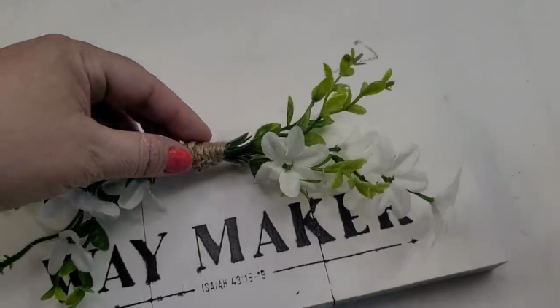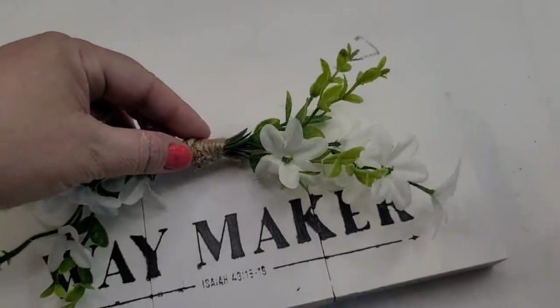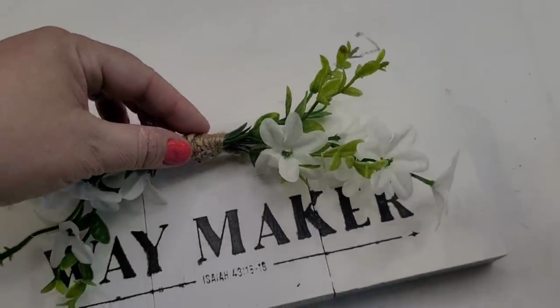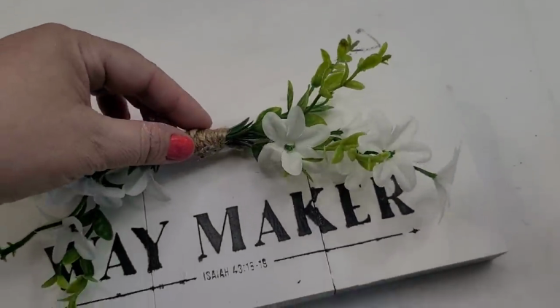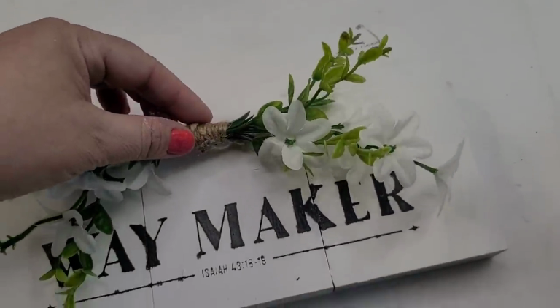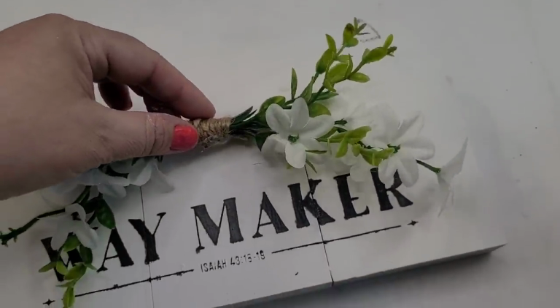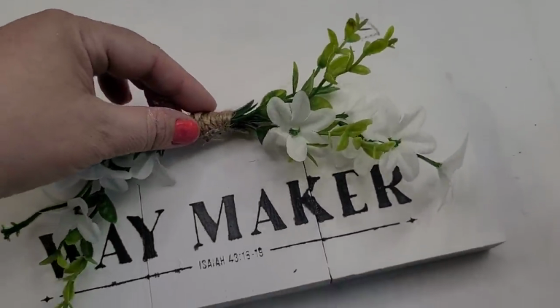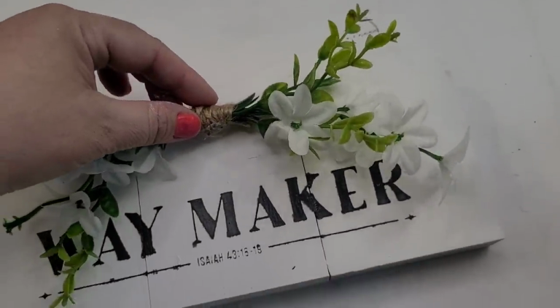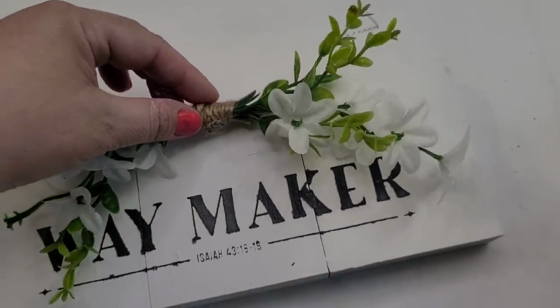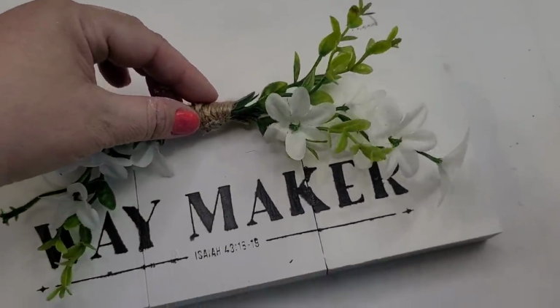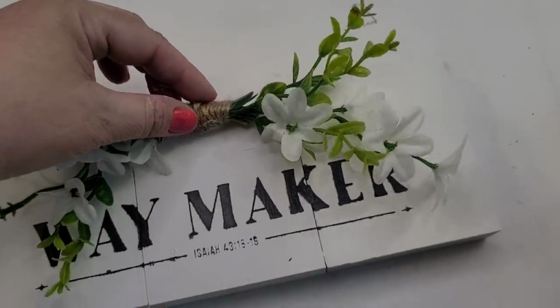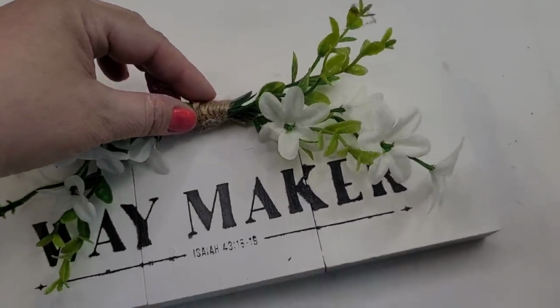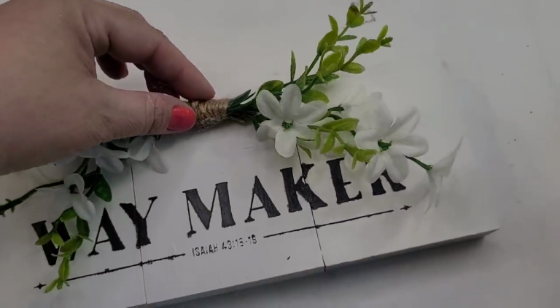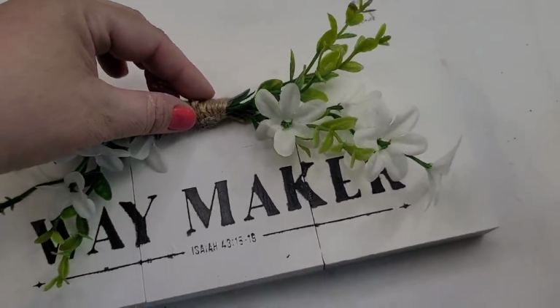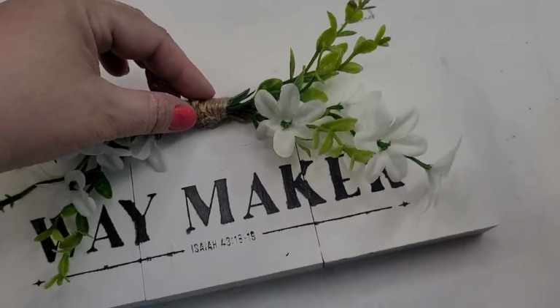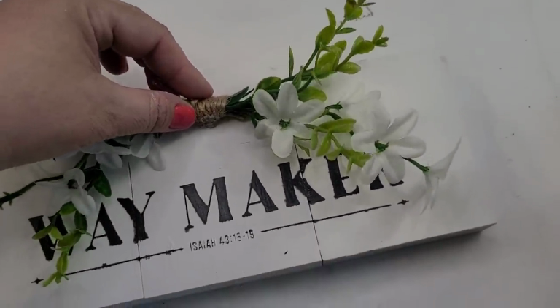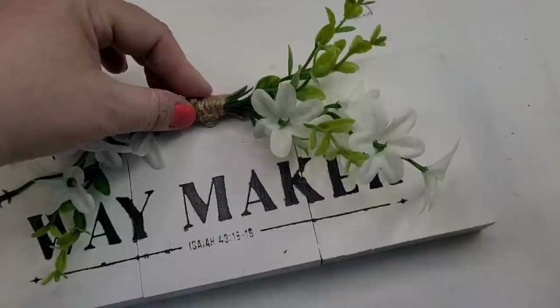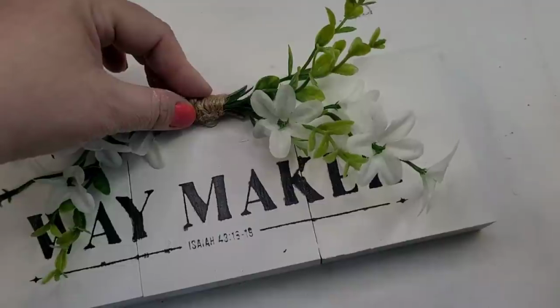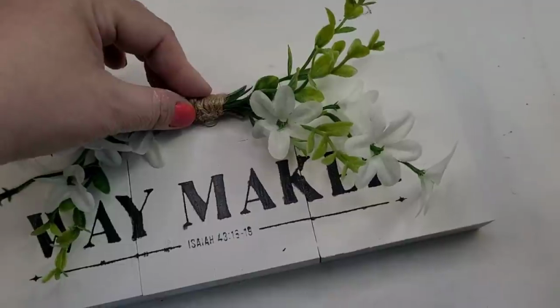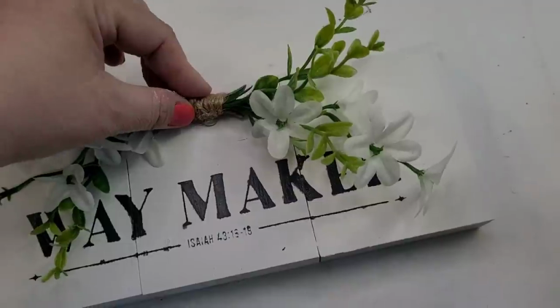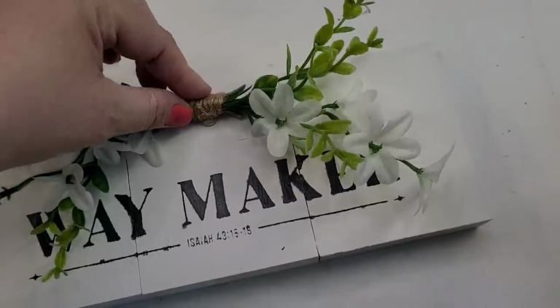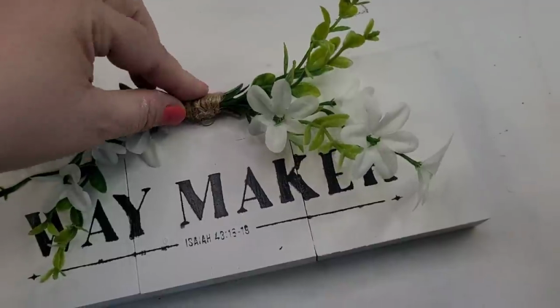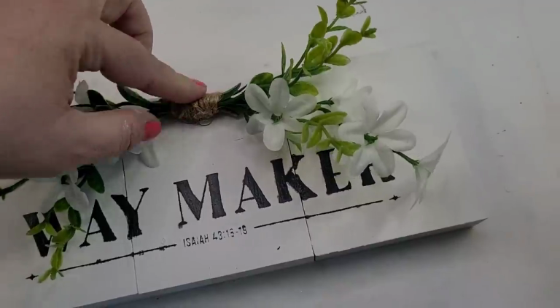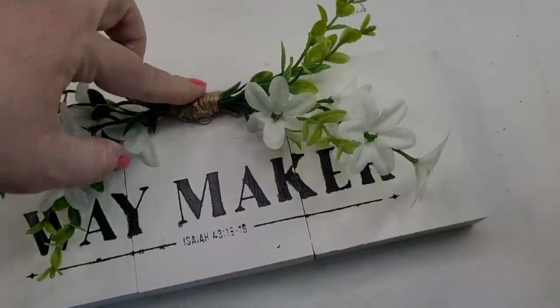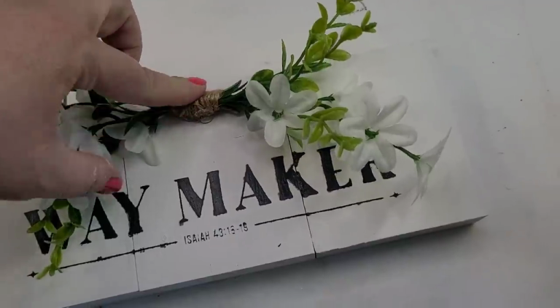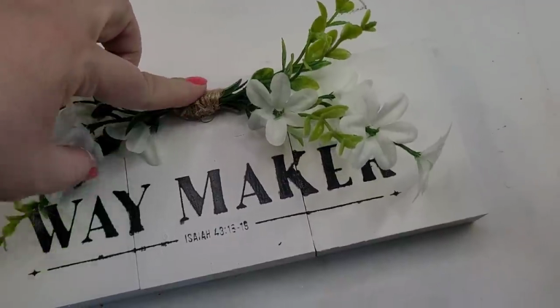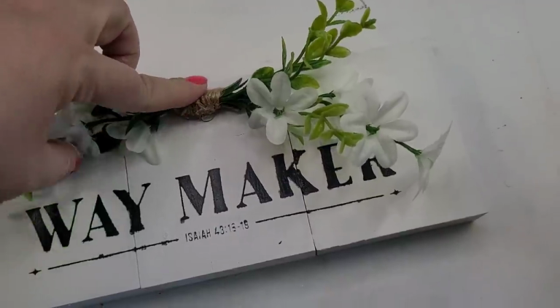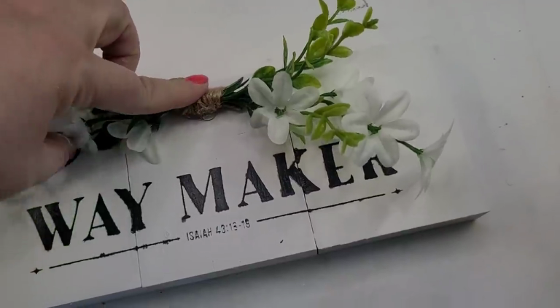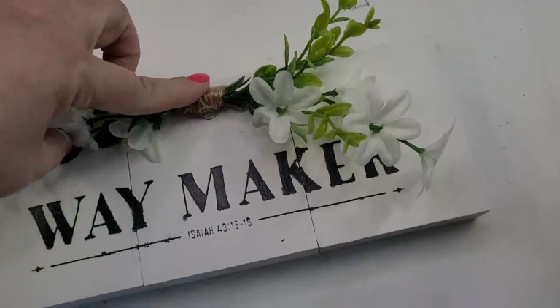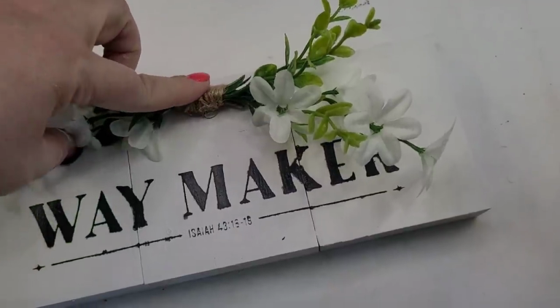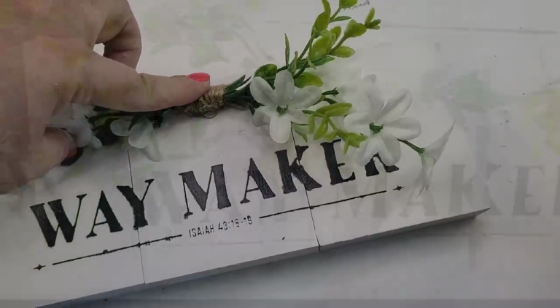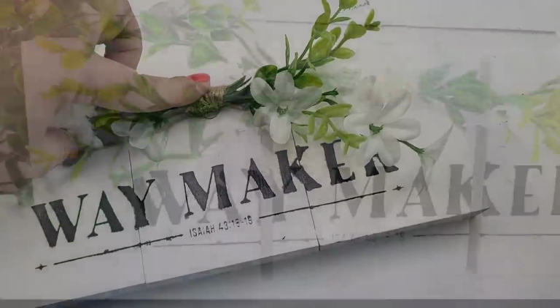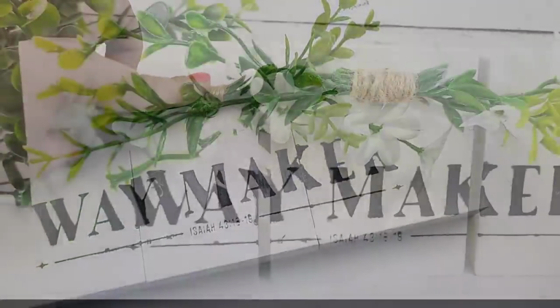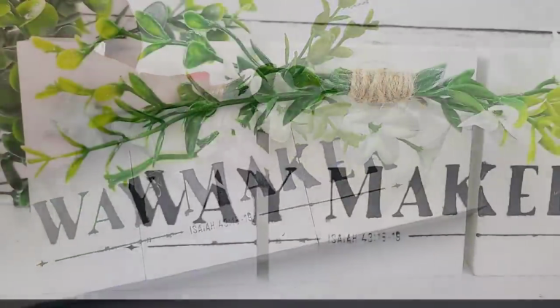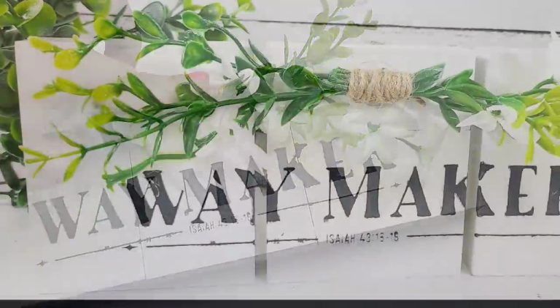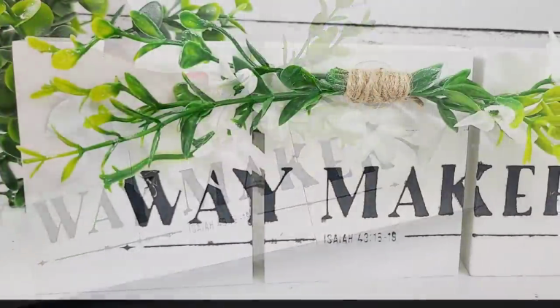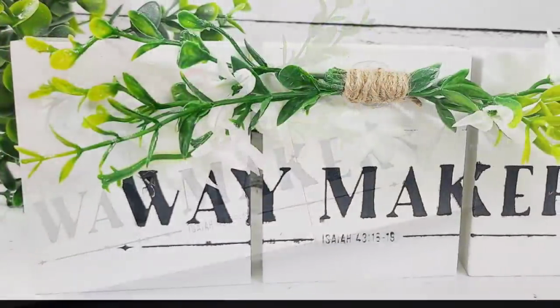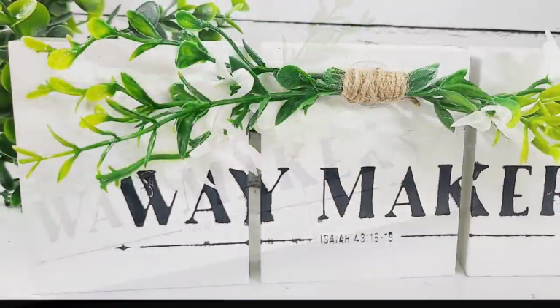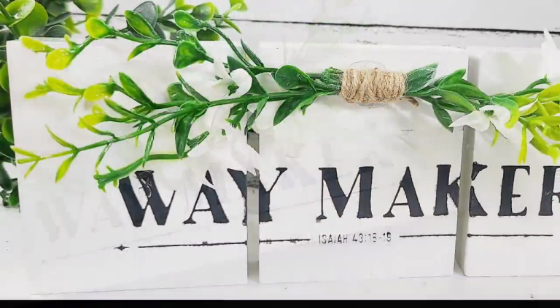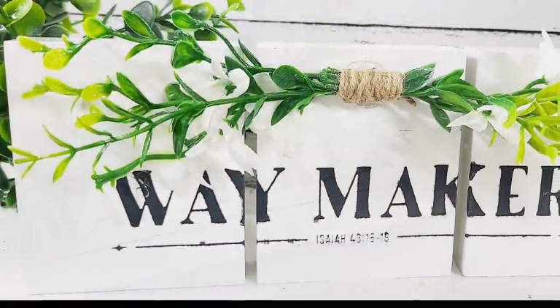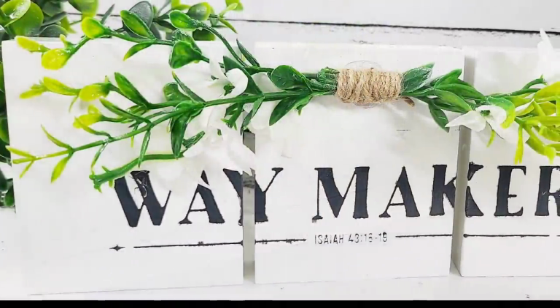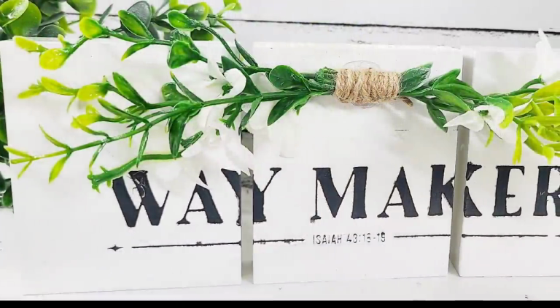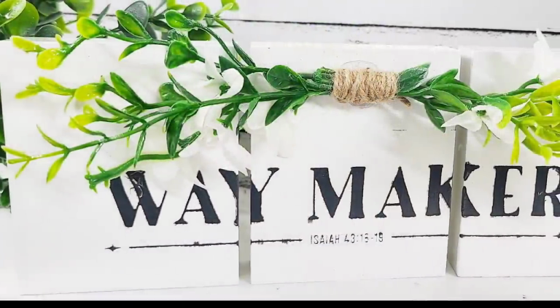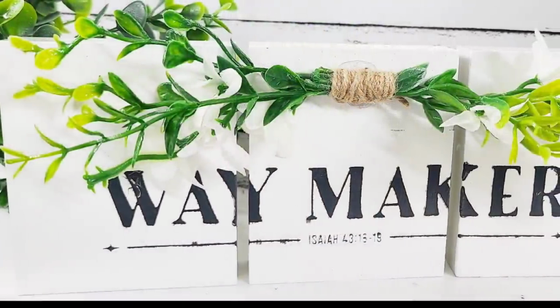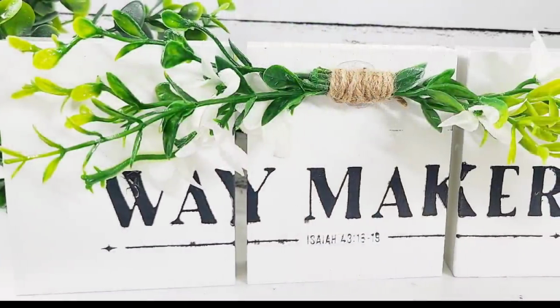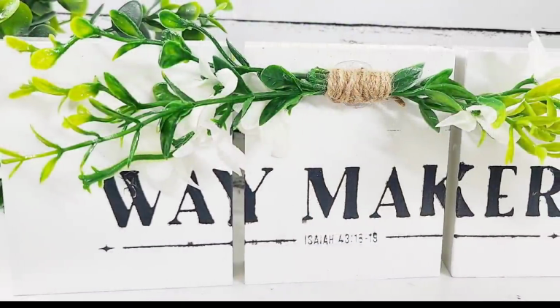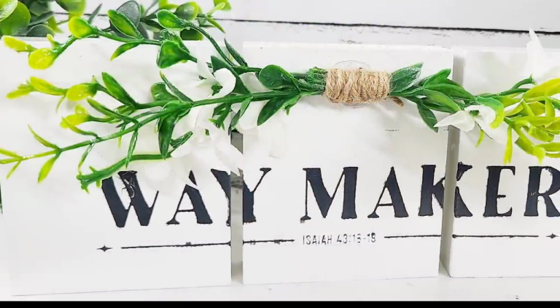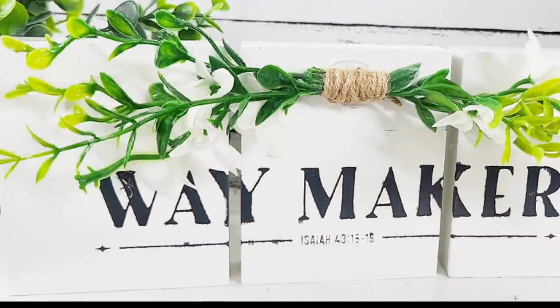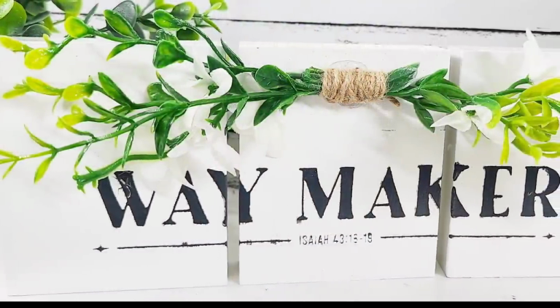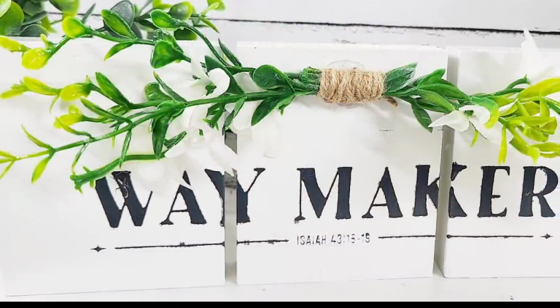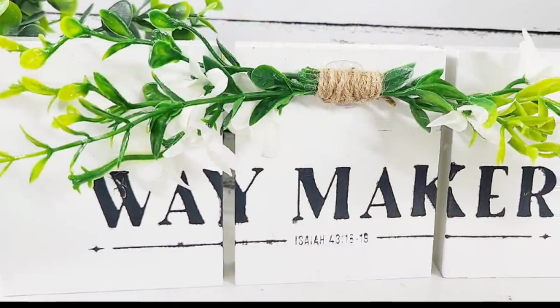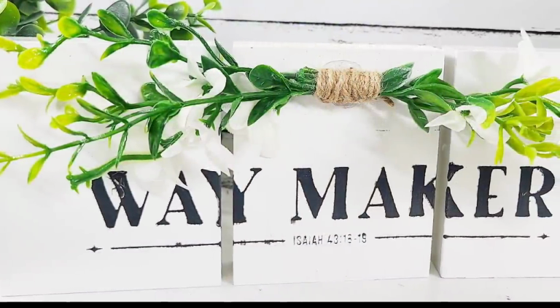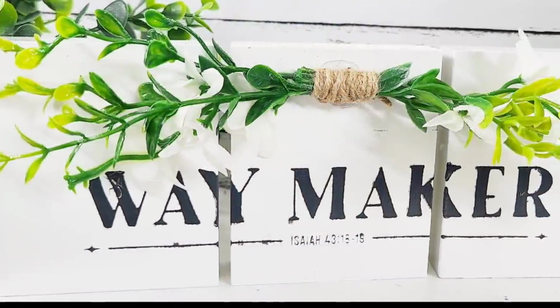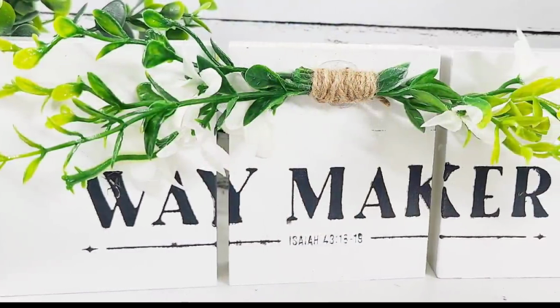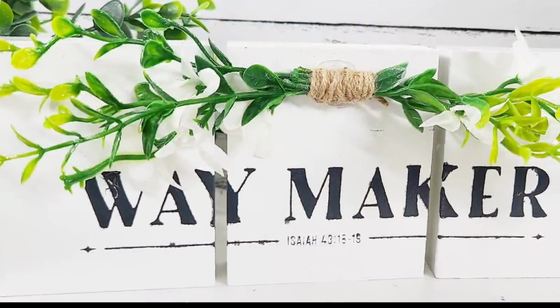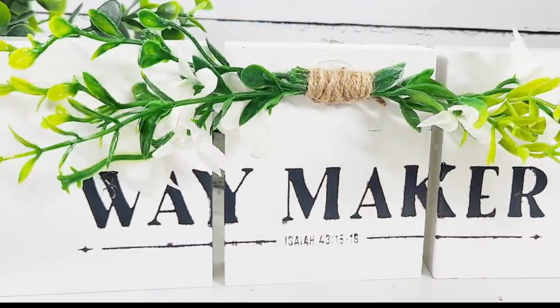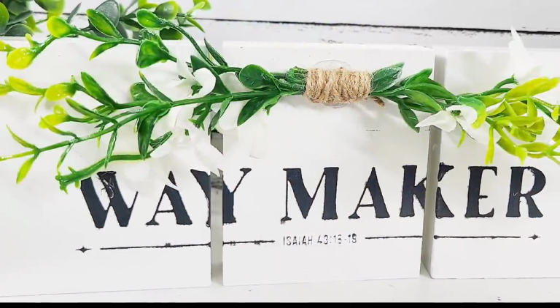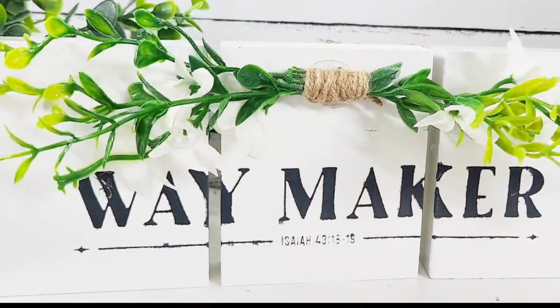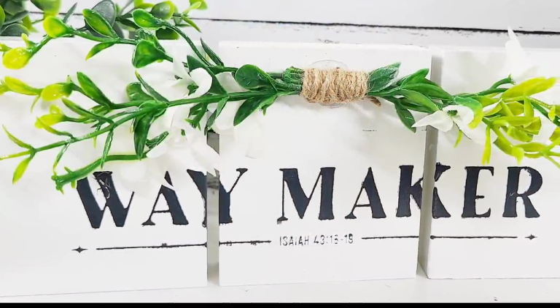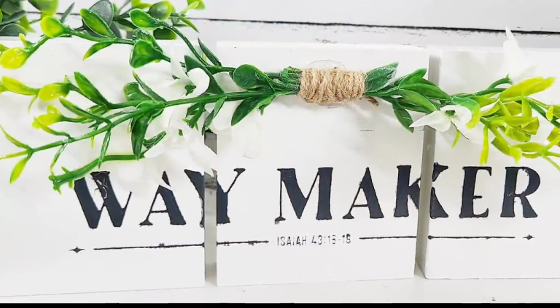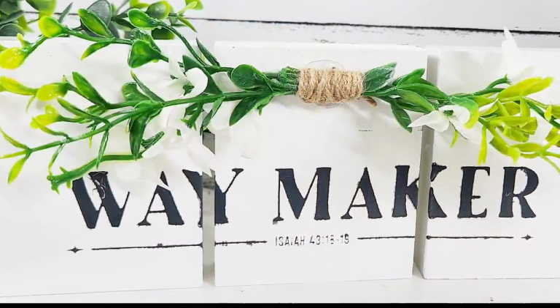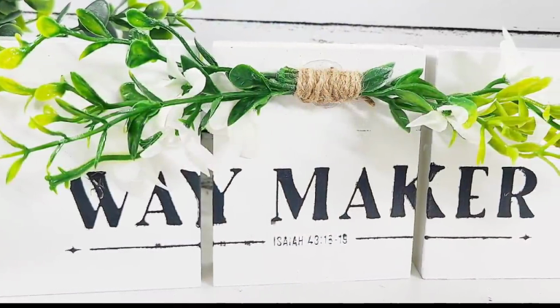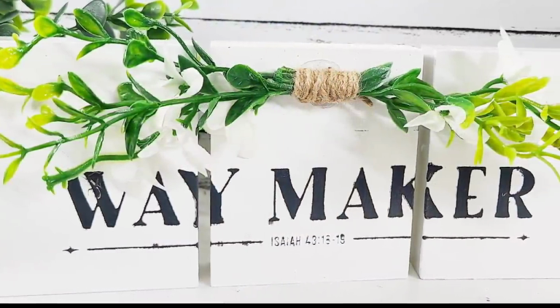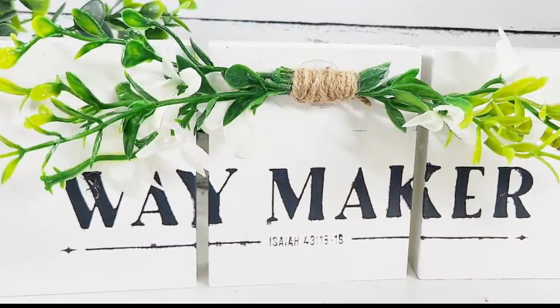It's so customizable to your style and I think it turned out beautiful. We're going to bring this one back on the next DIY.